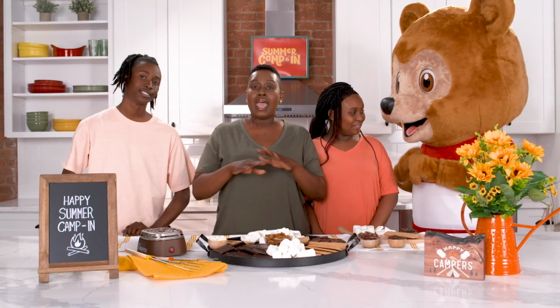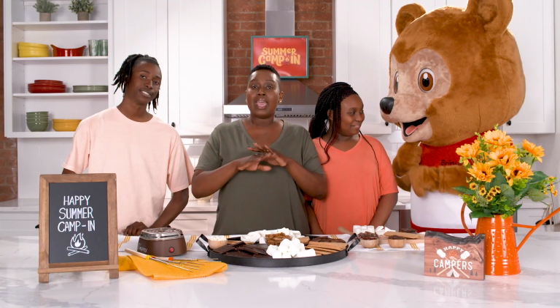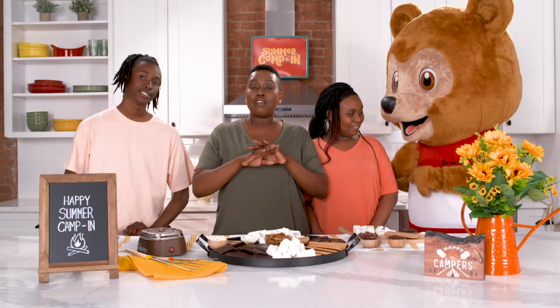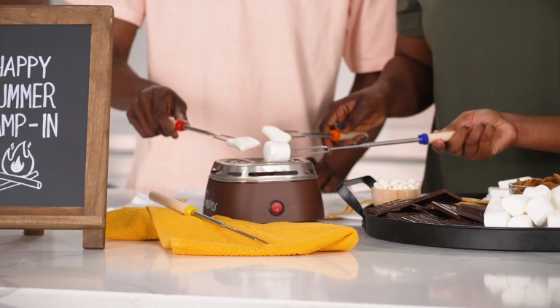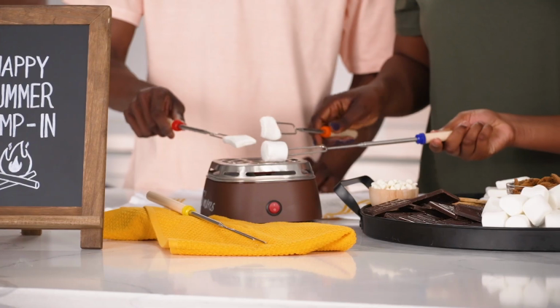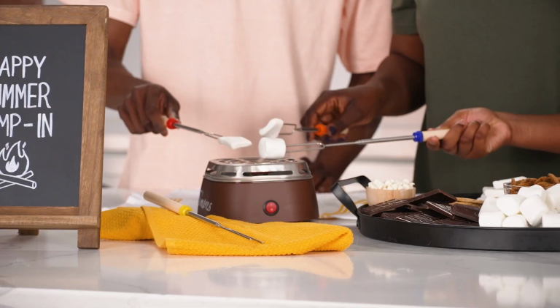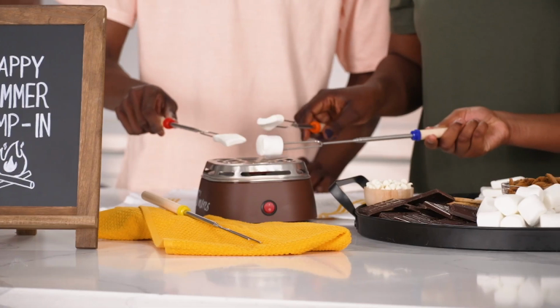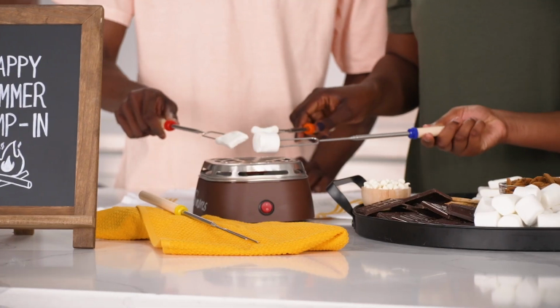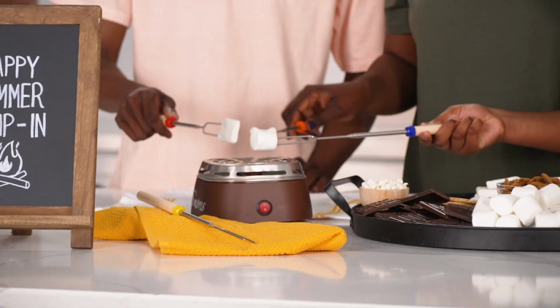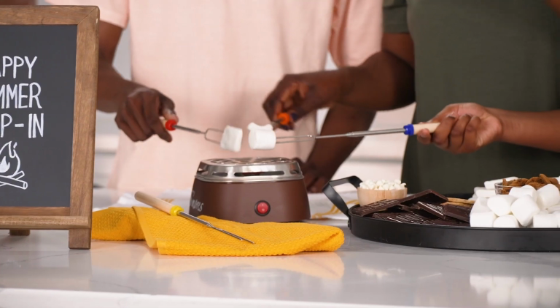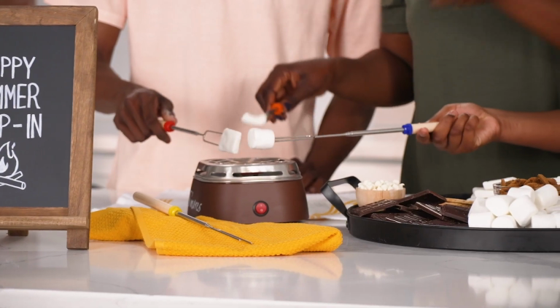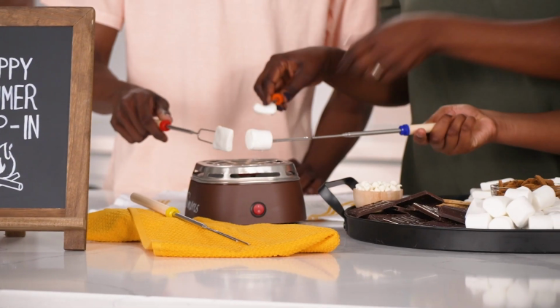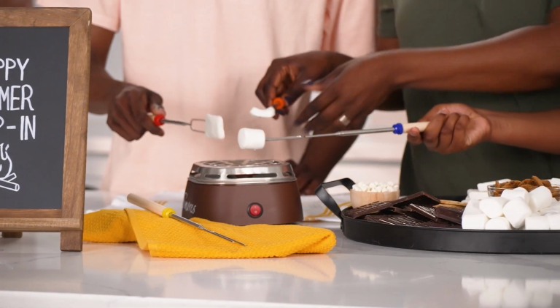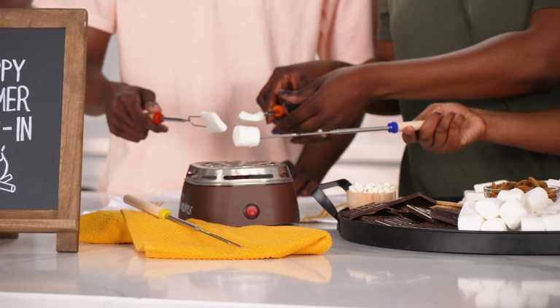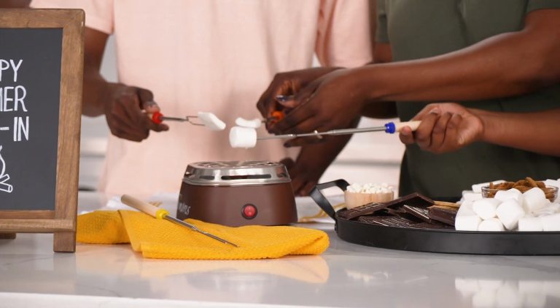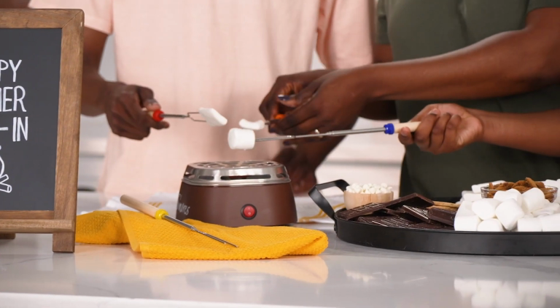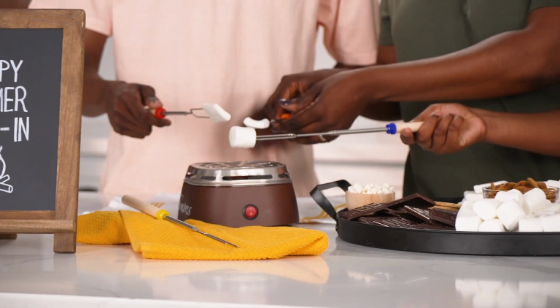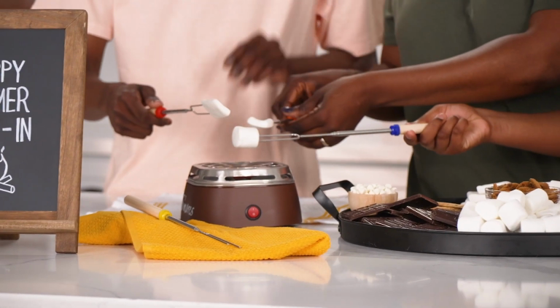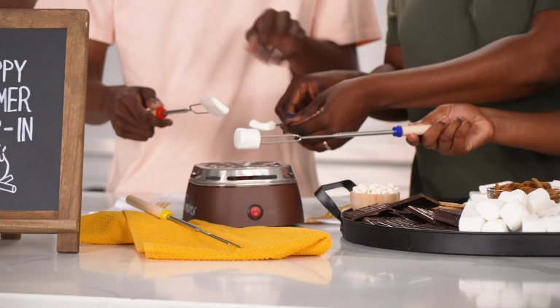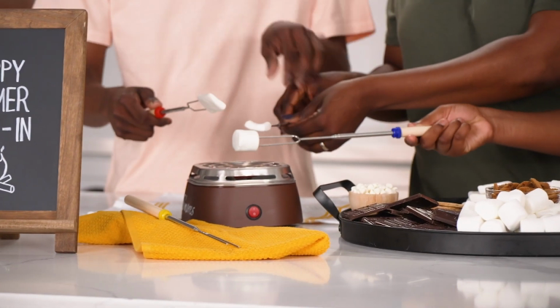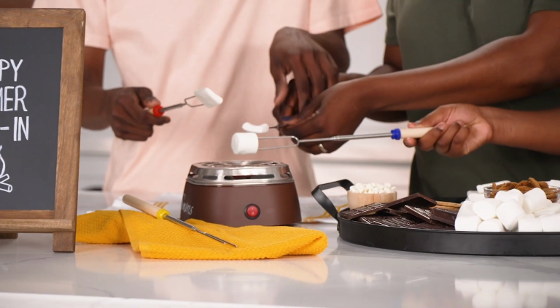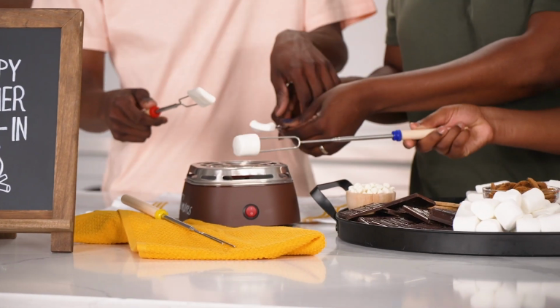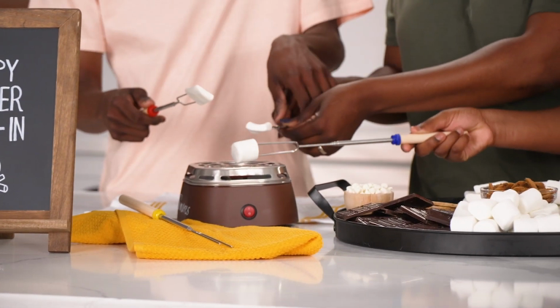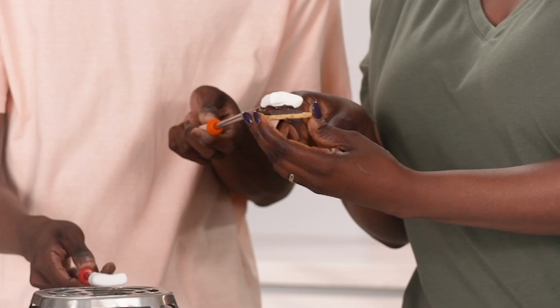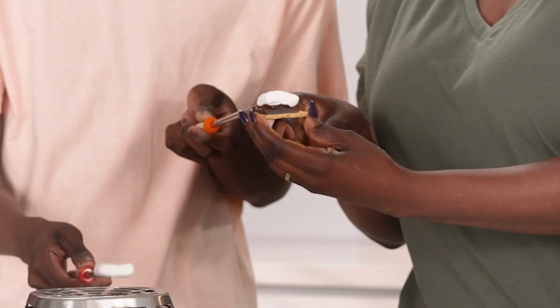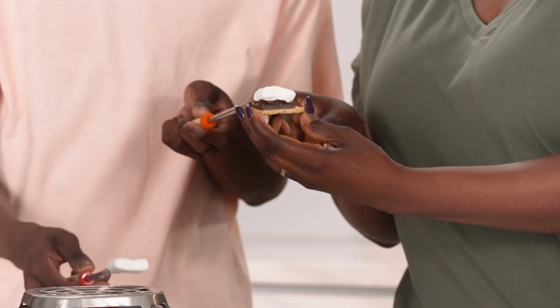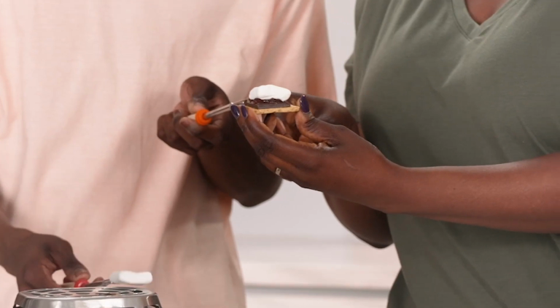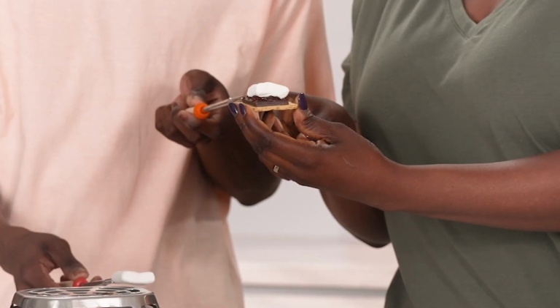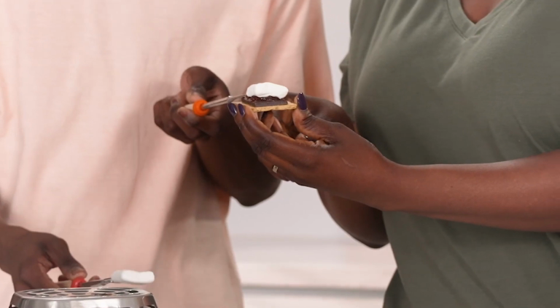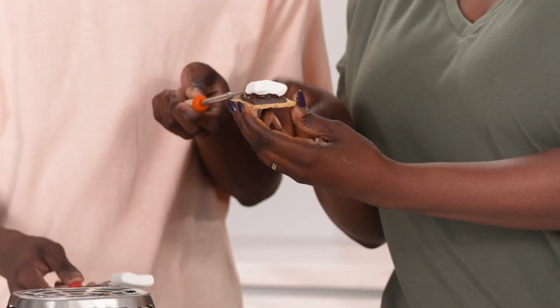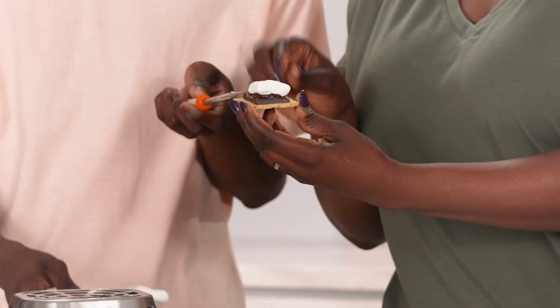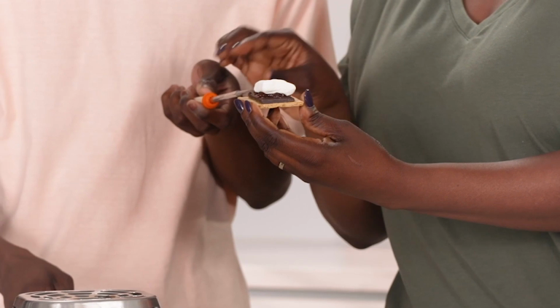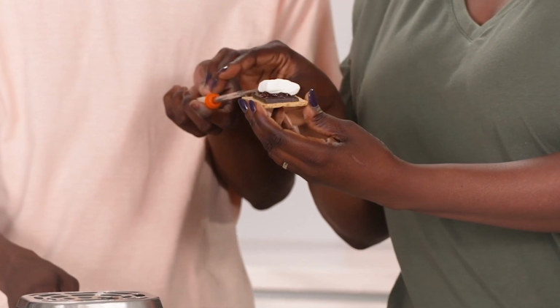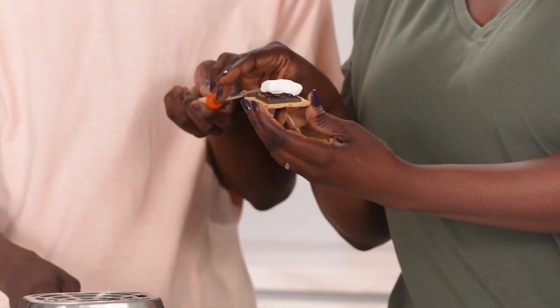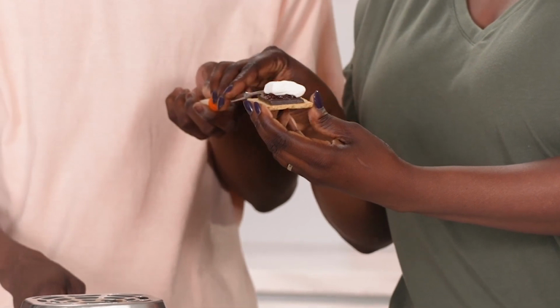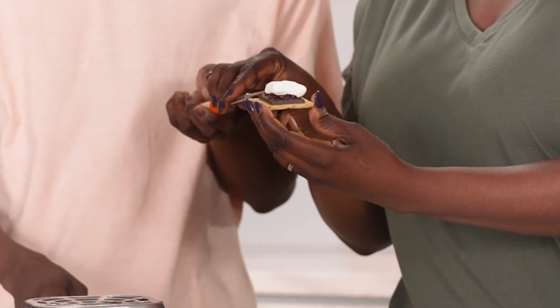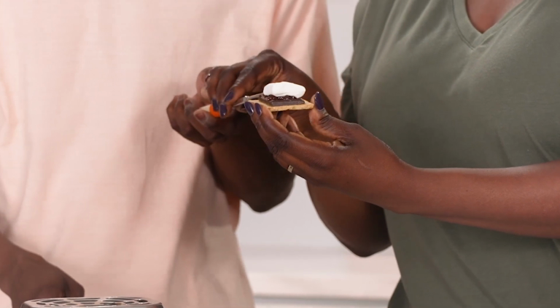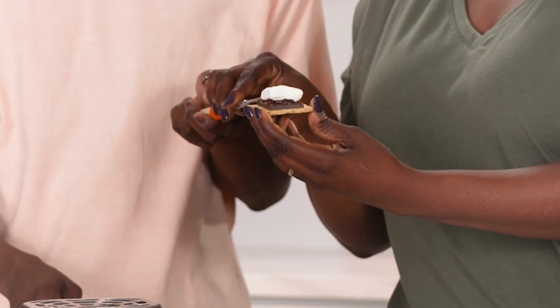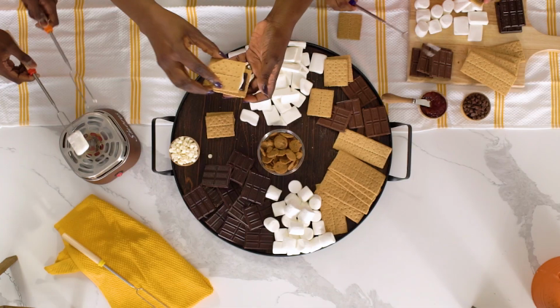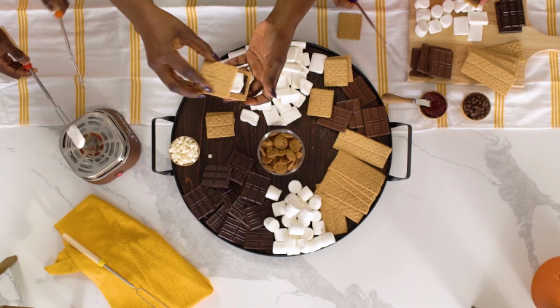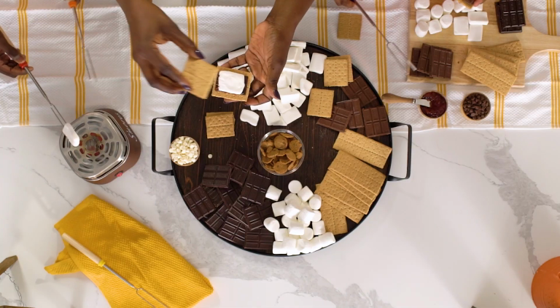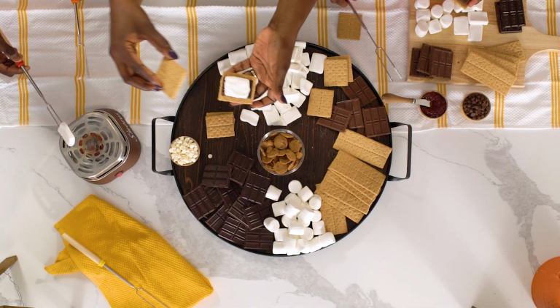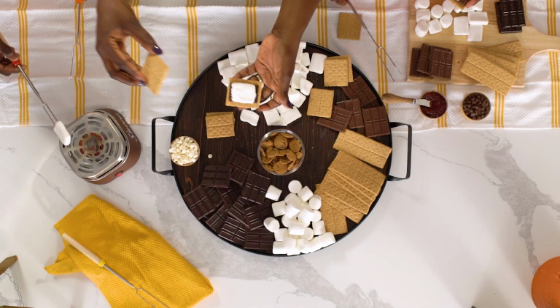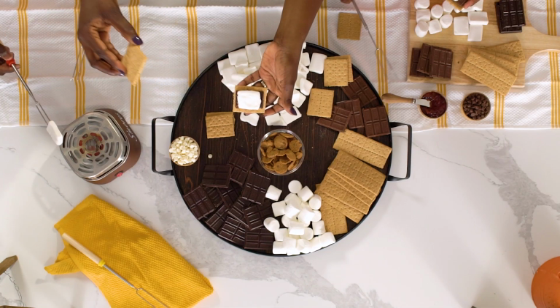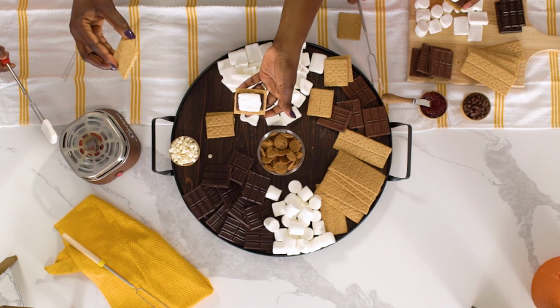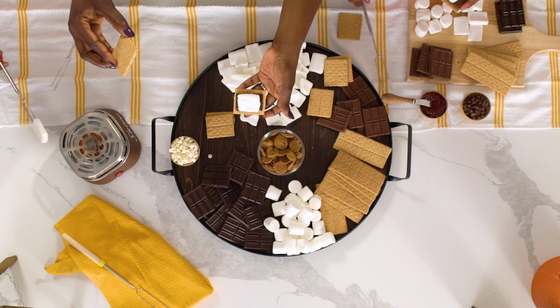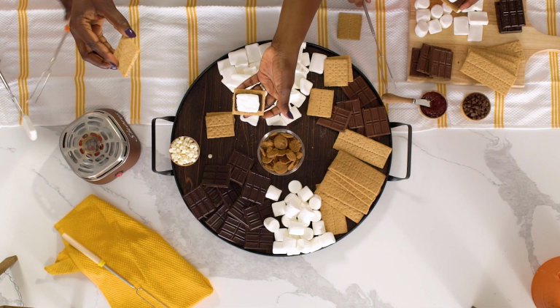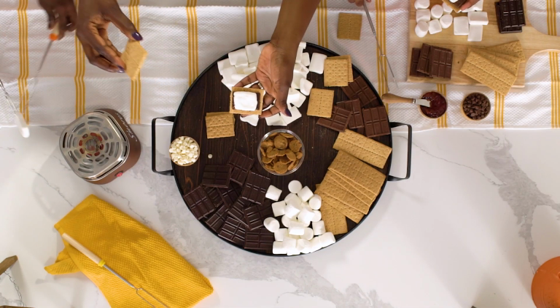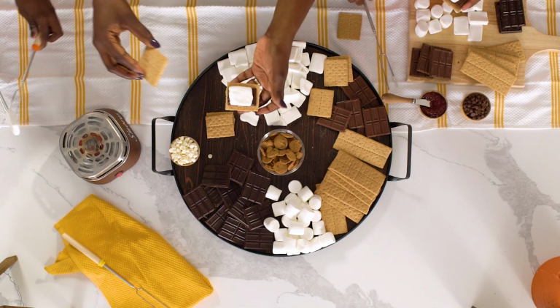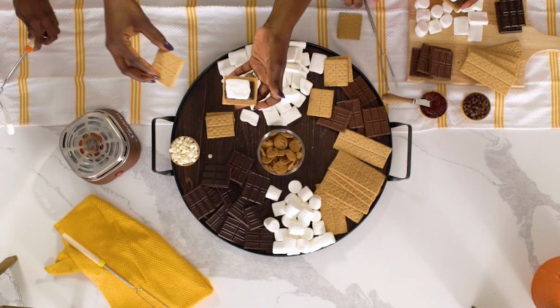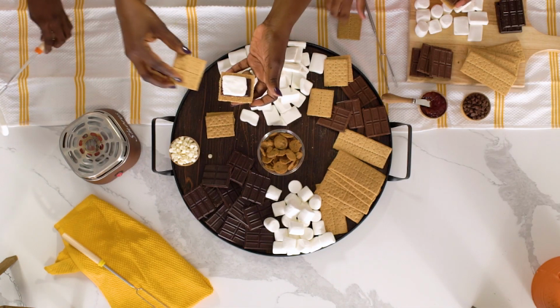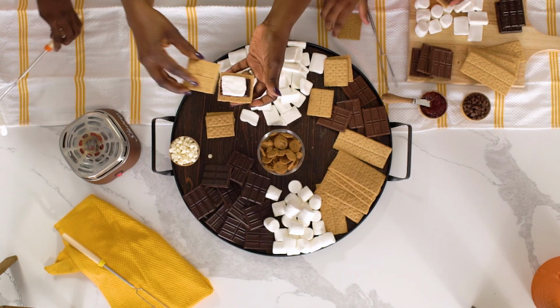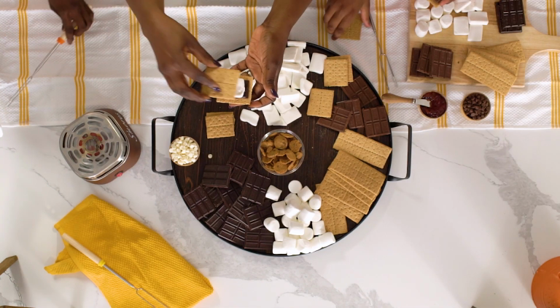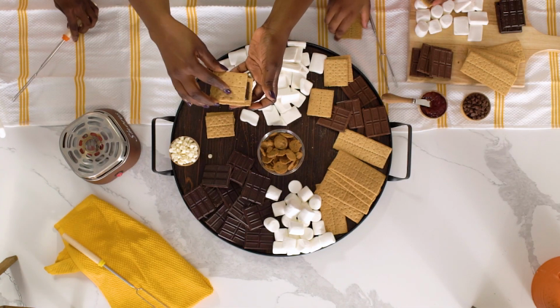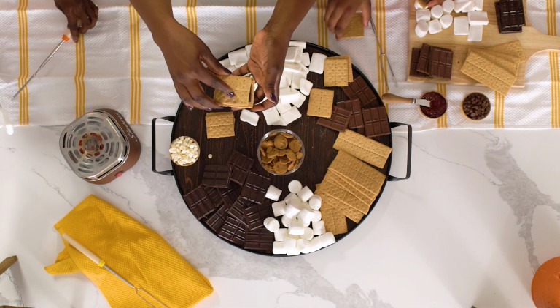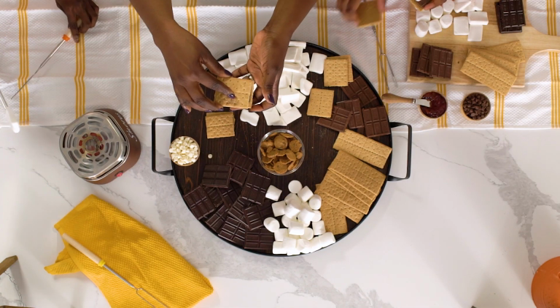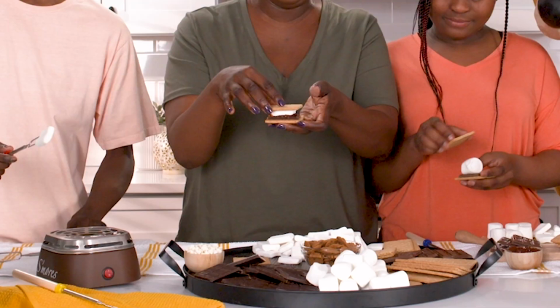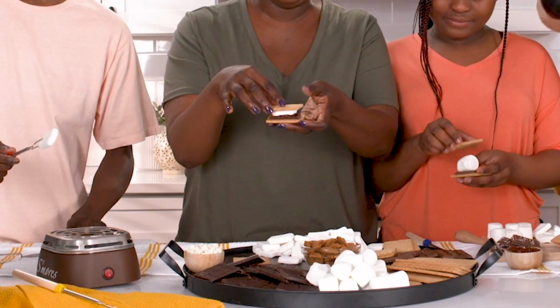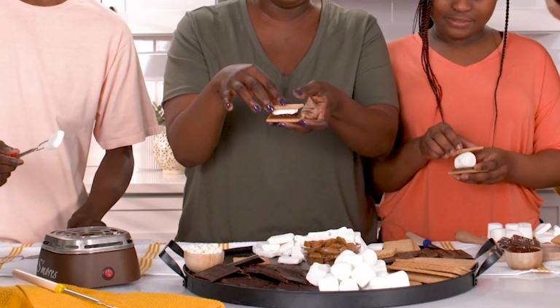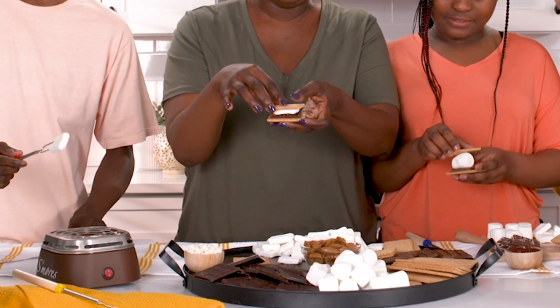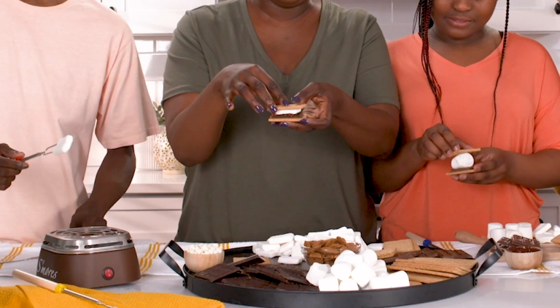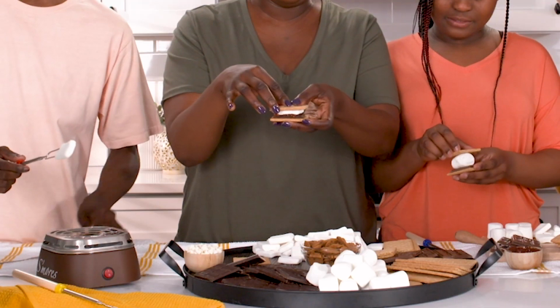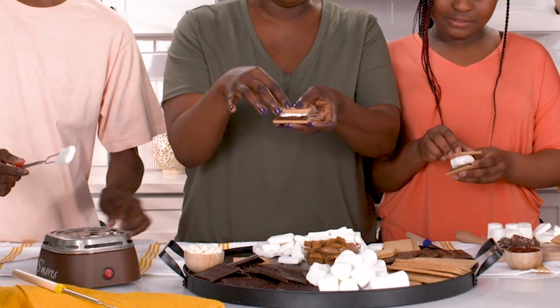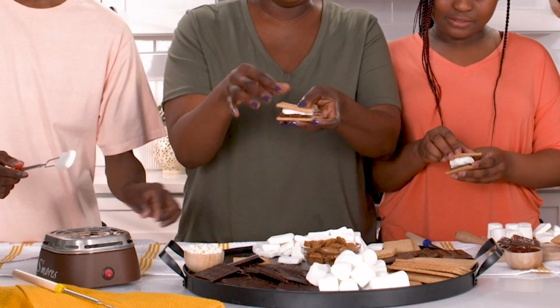If you don't have one at home, you can roast them in your oven or over your stove, and it'll come out just as good.